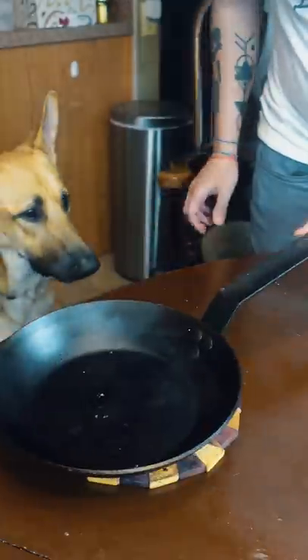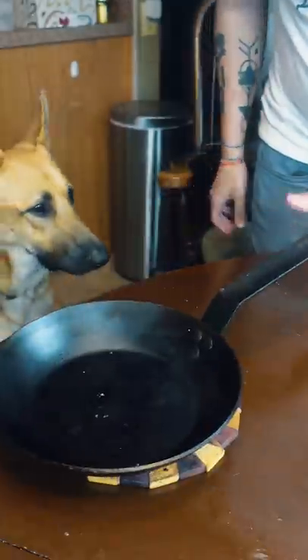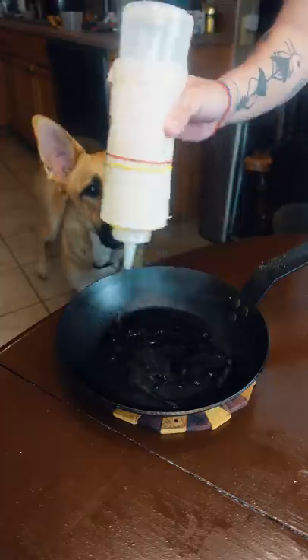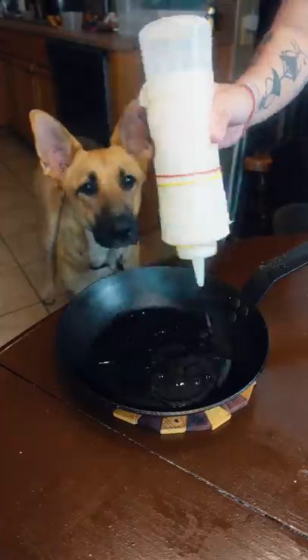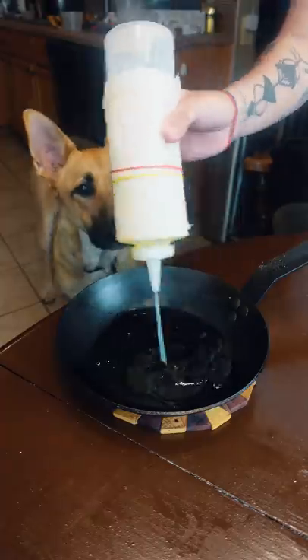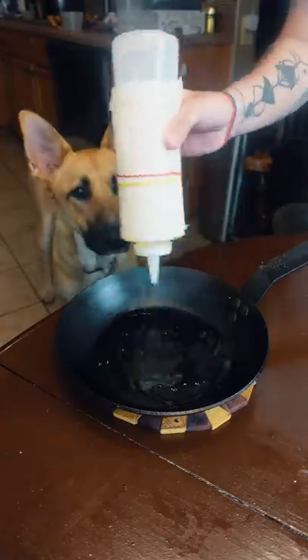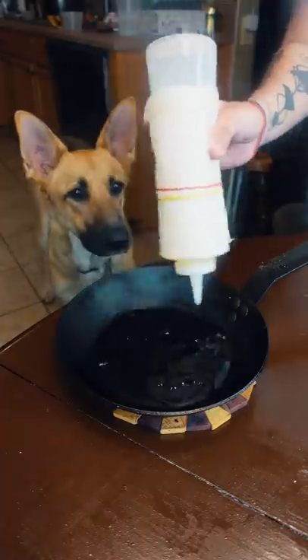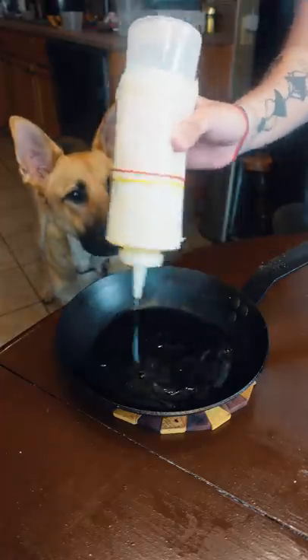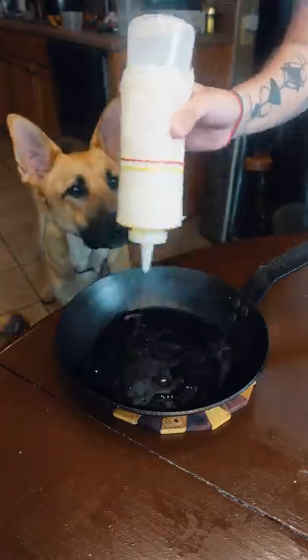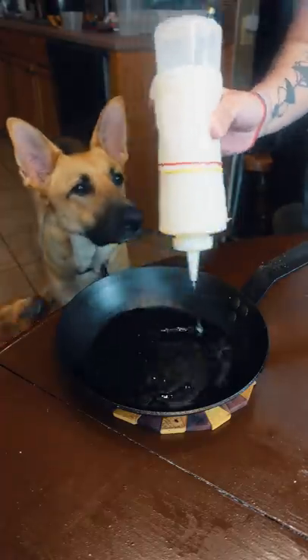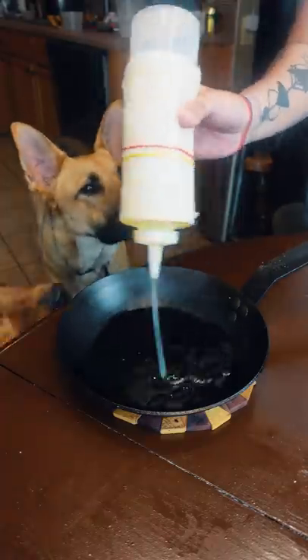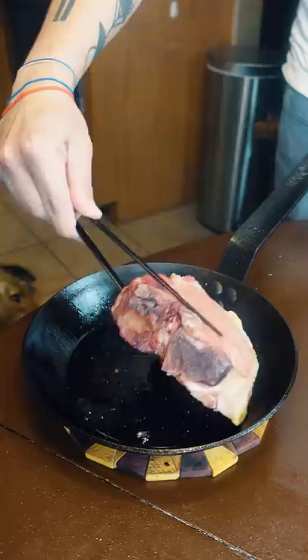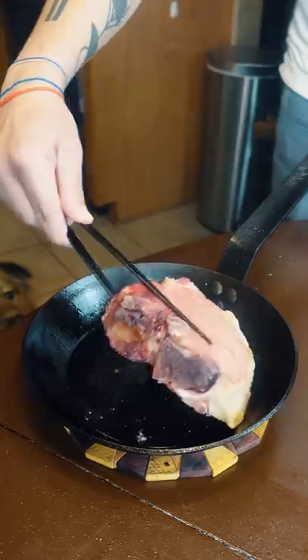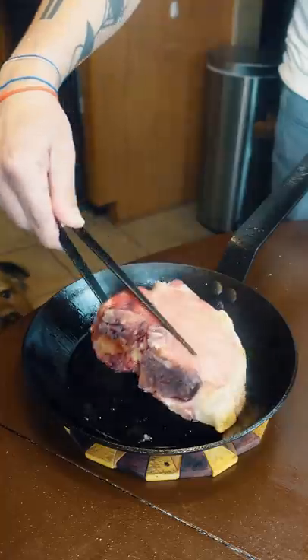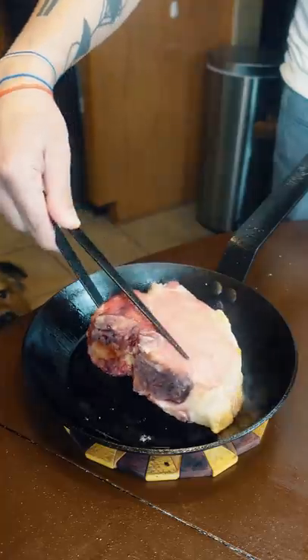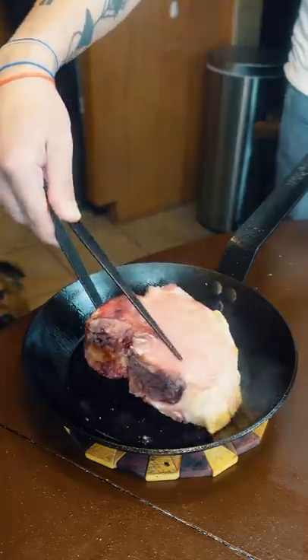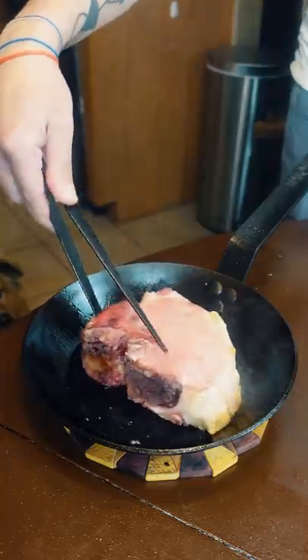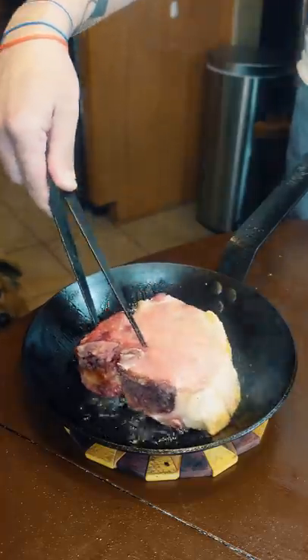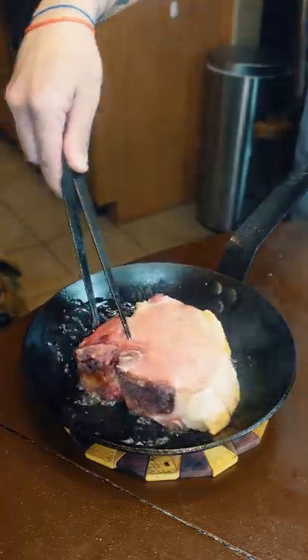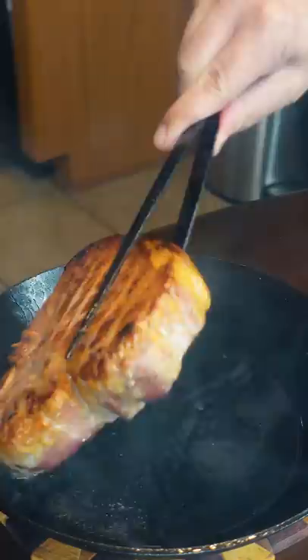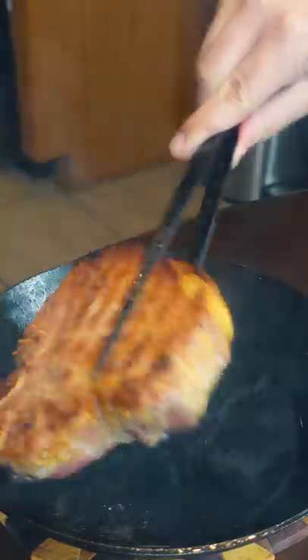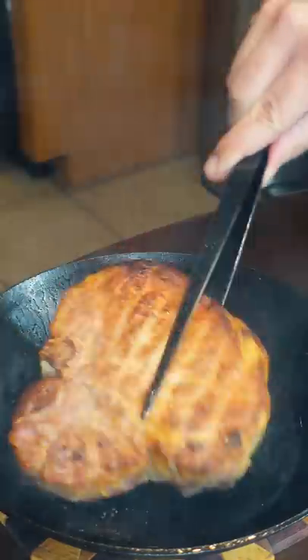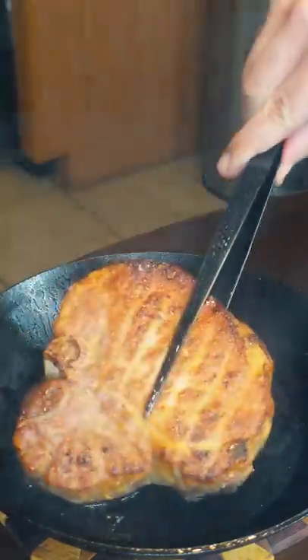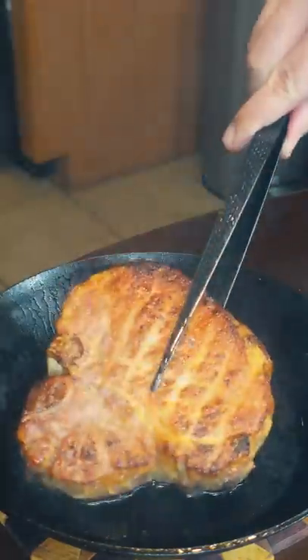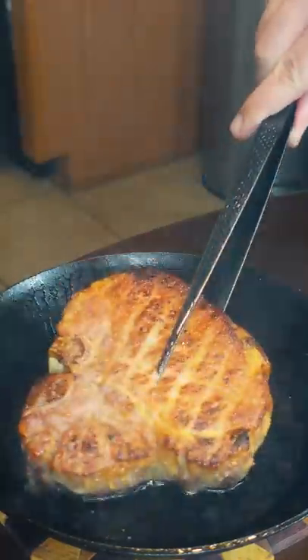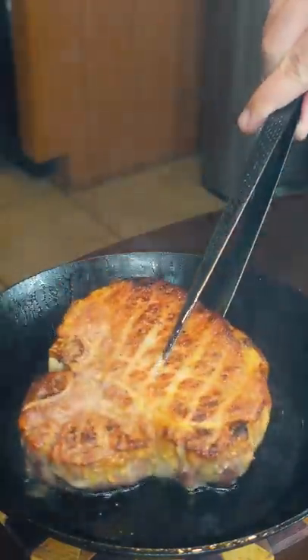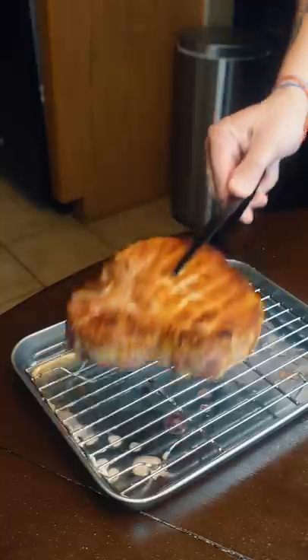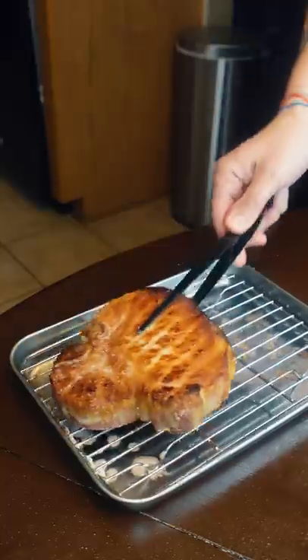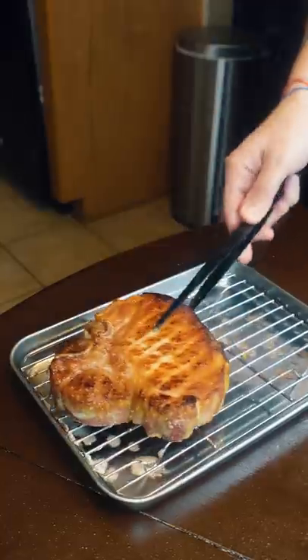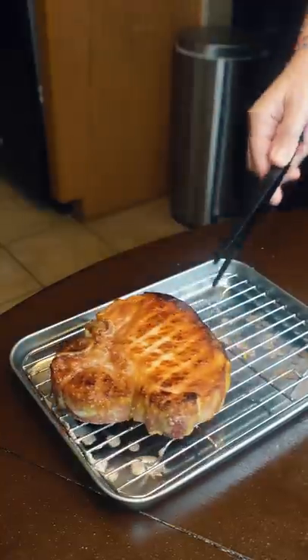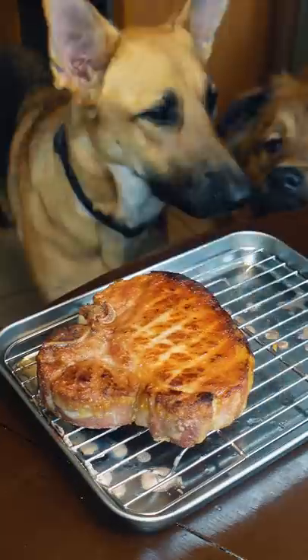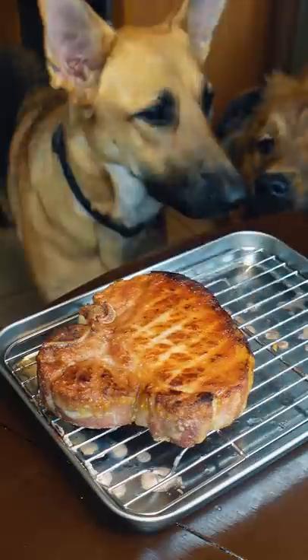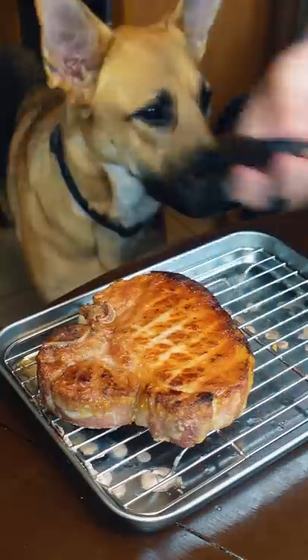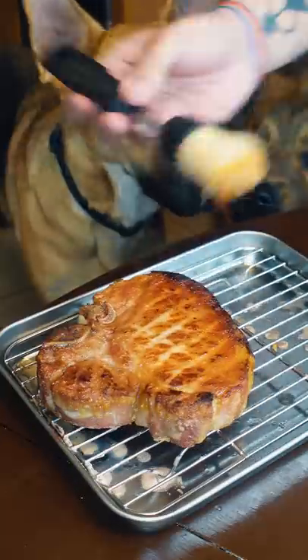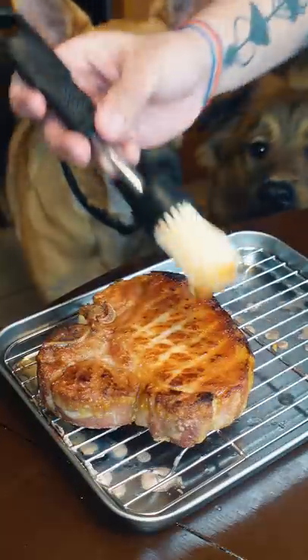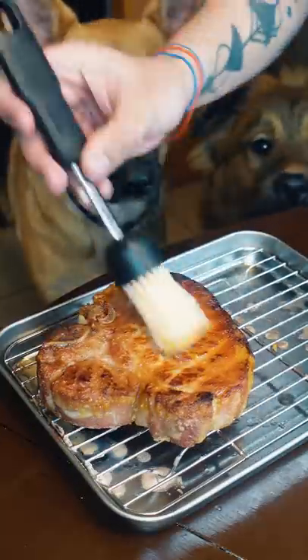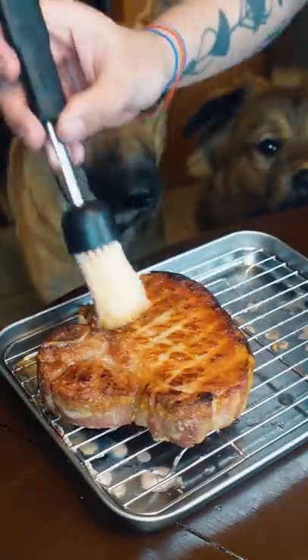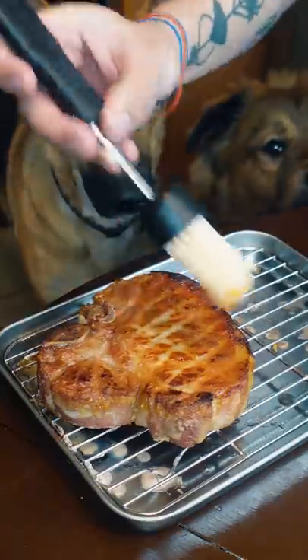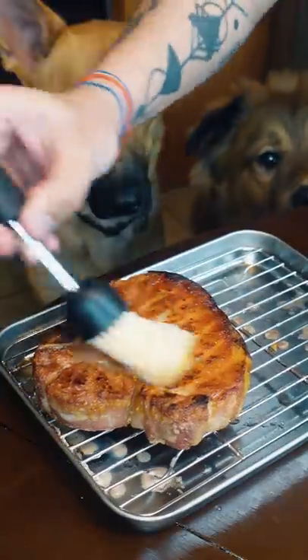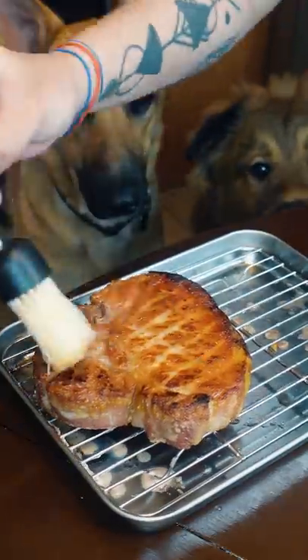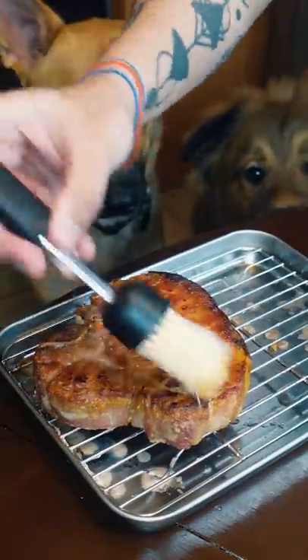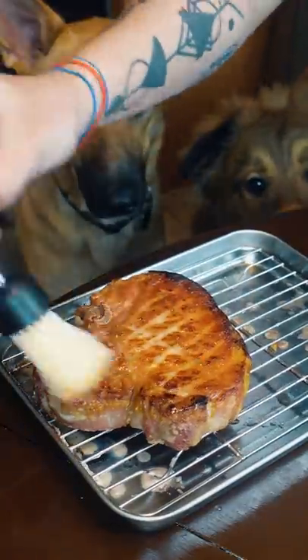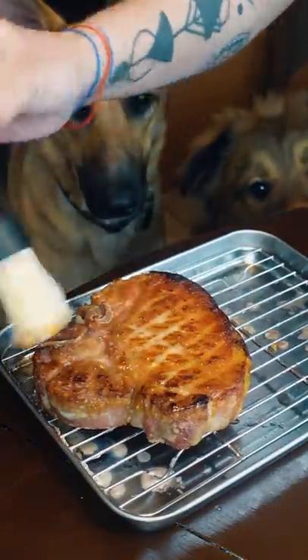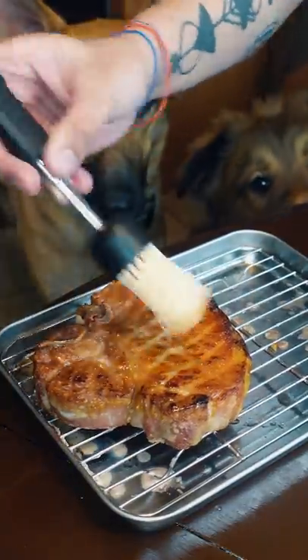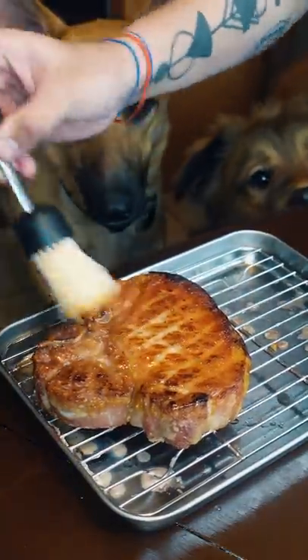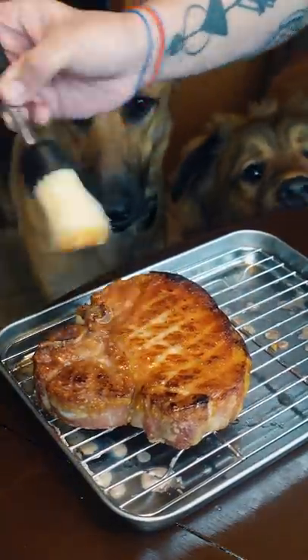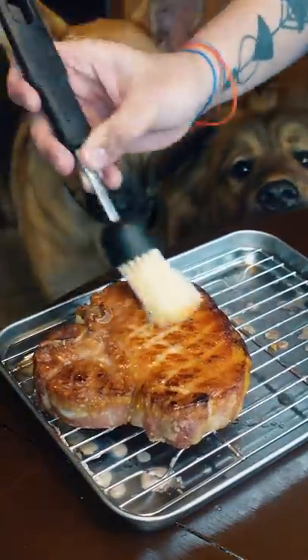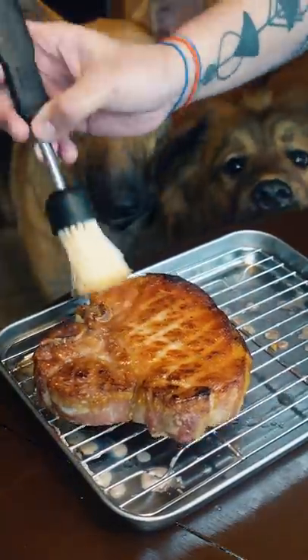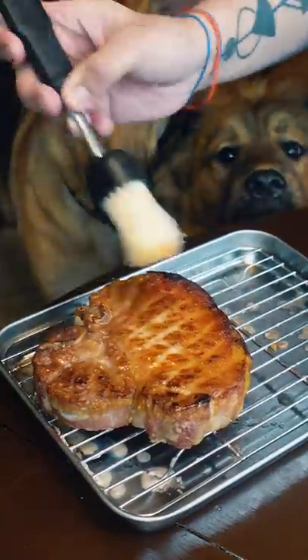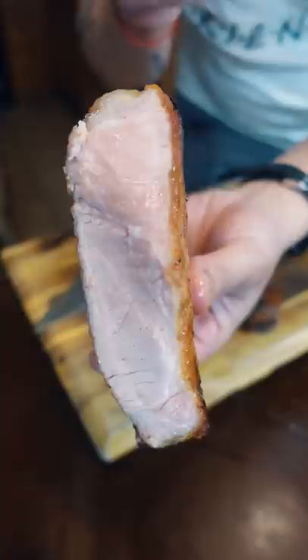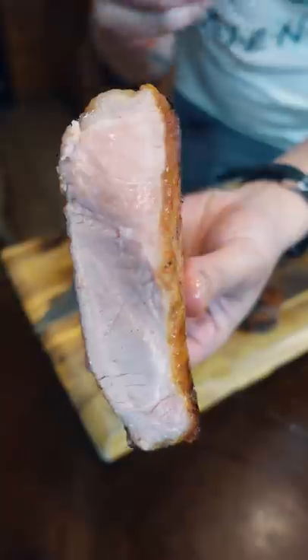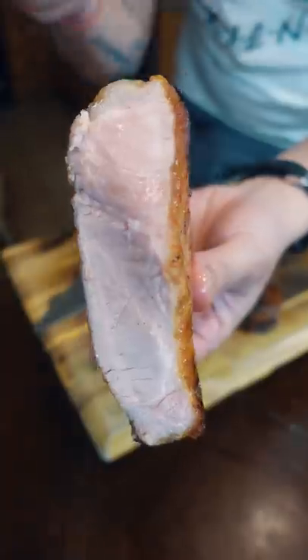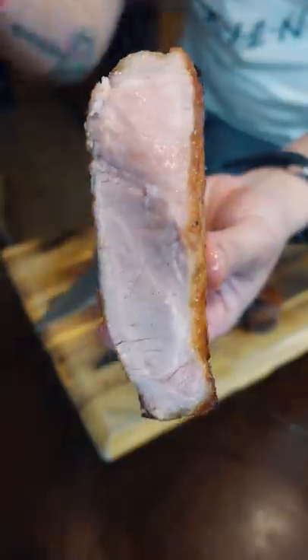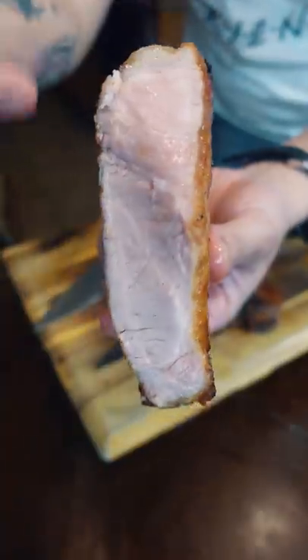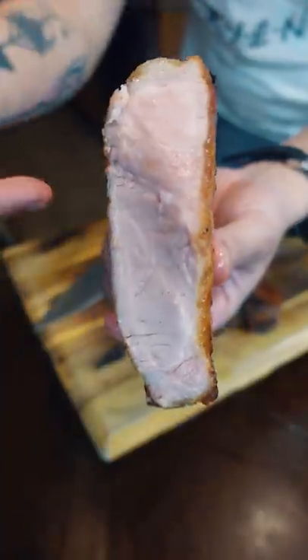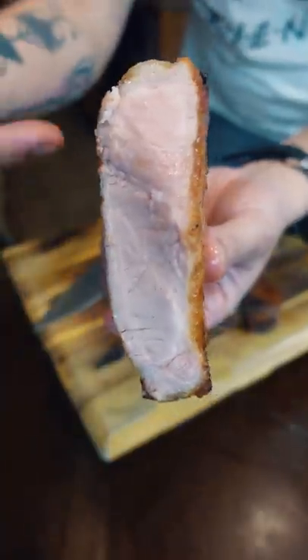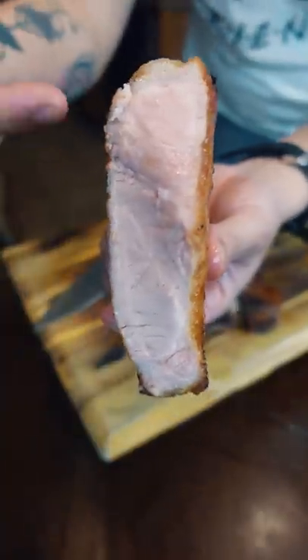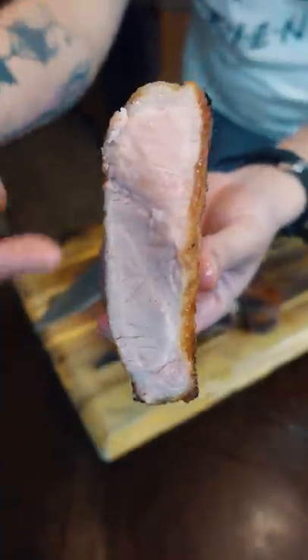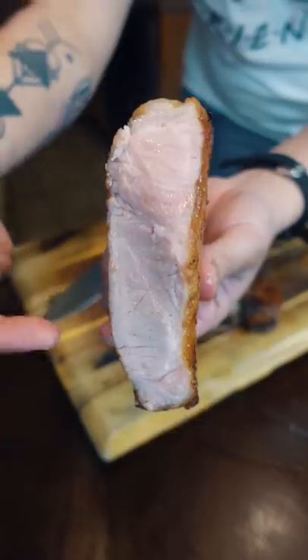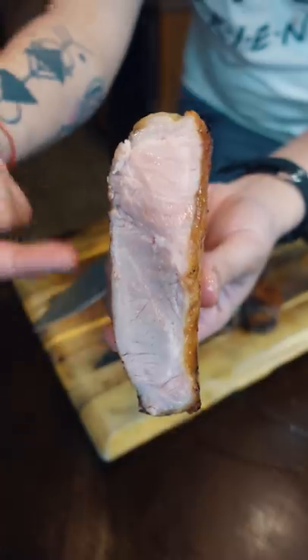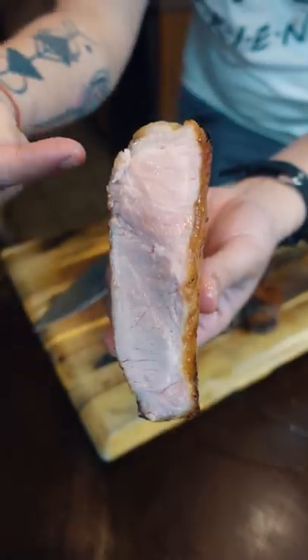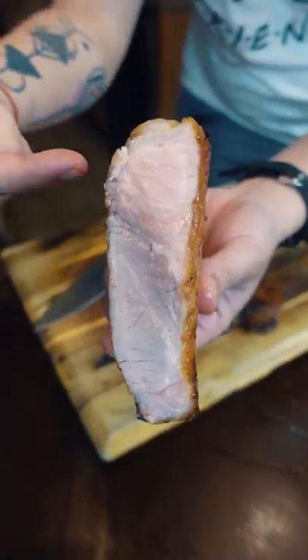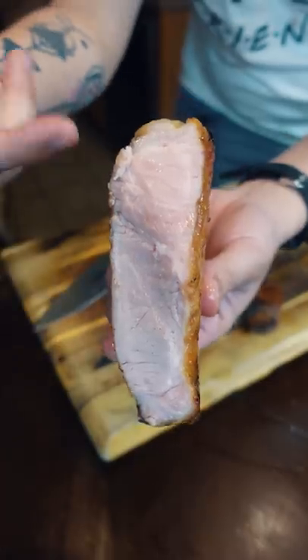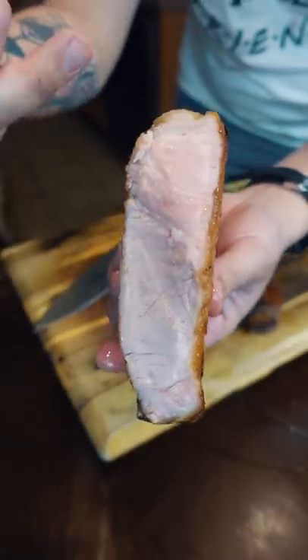Don't be shy with that oil. Brush it with a little apricot preserves. And that's what you get with reverse sear.